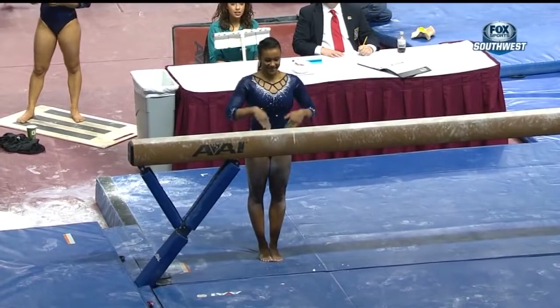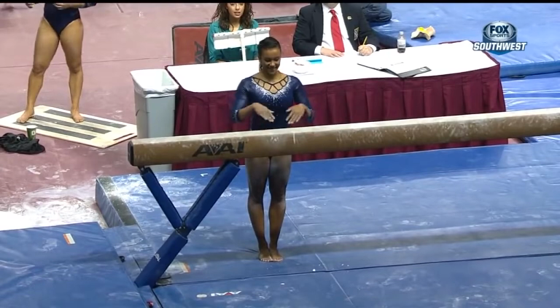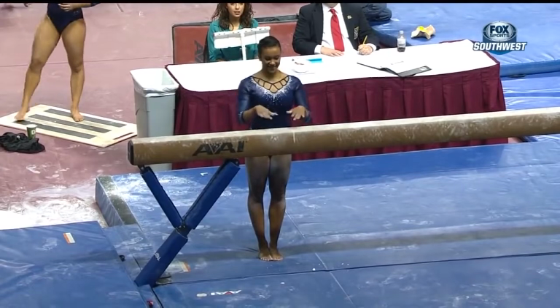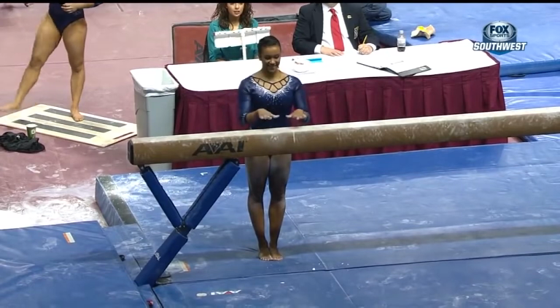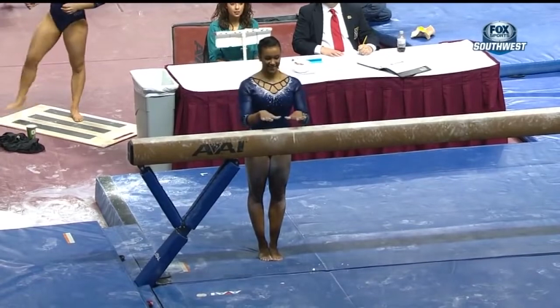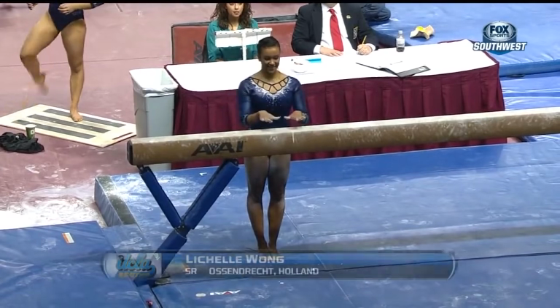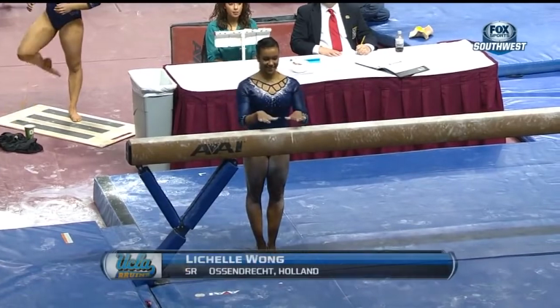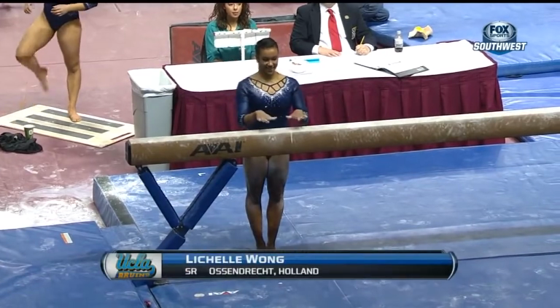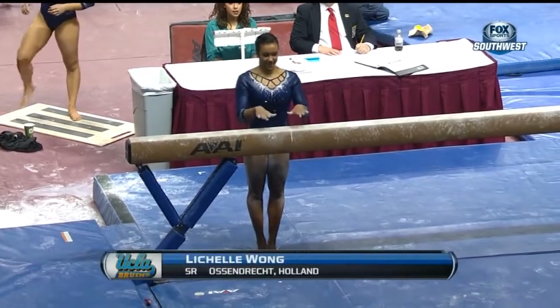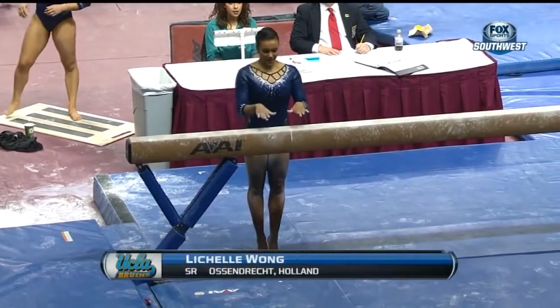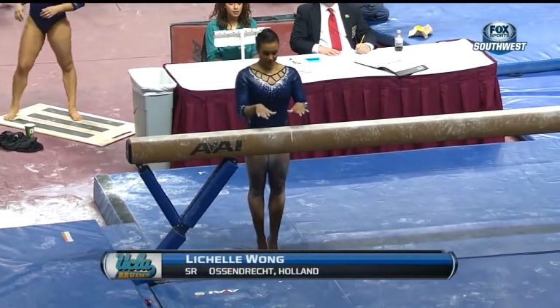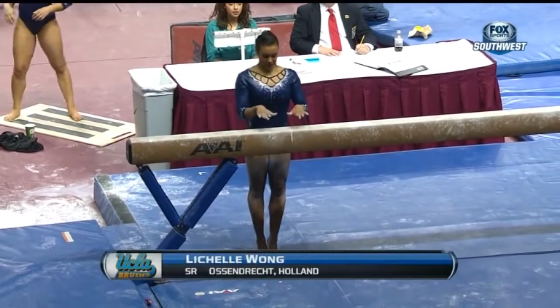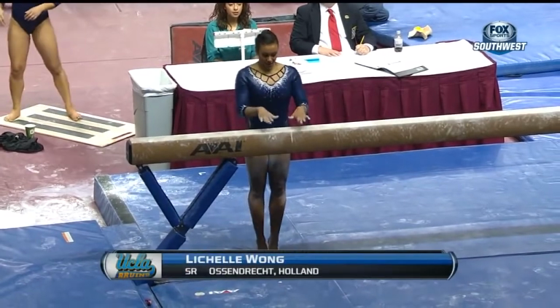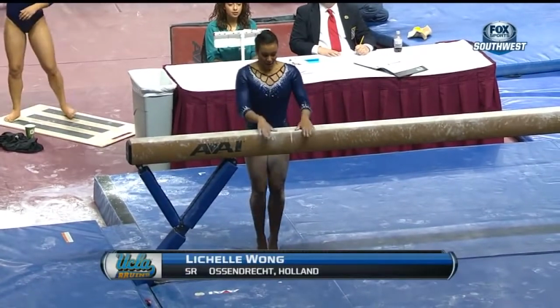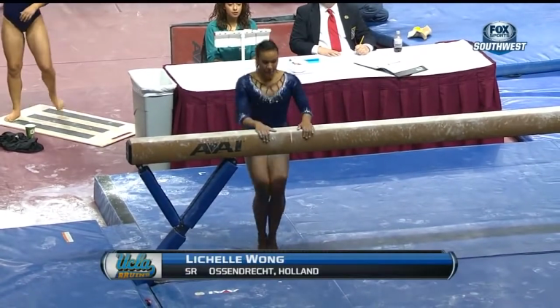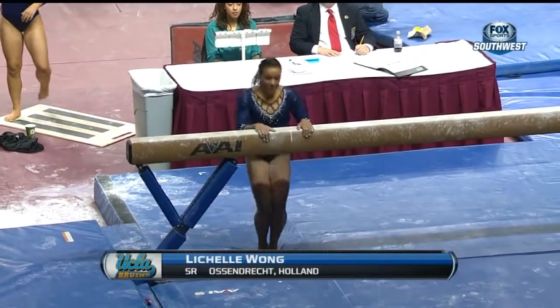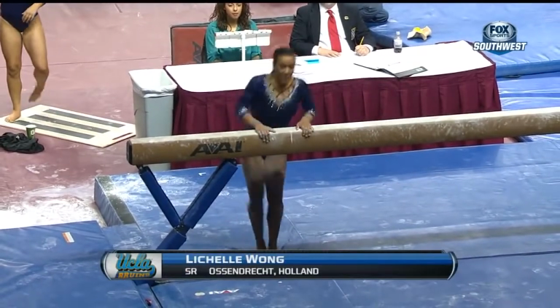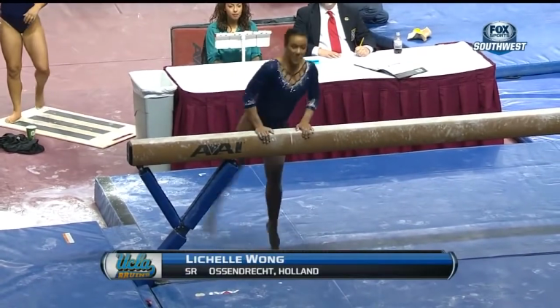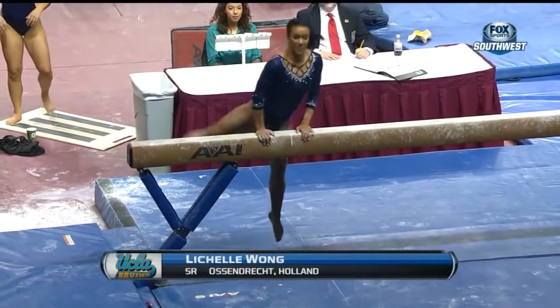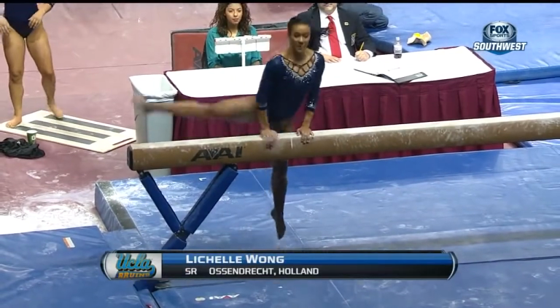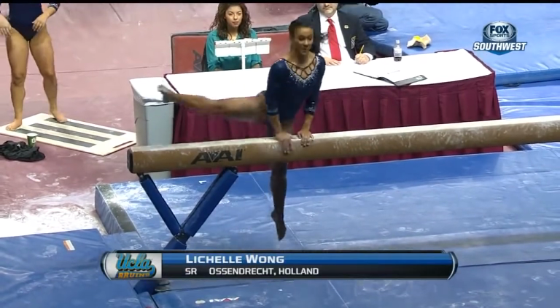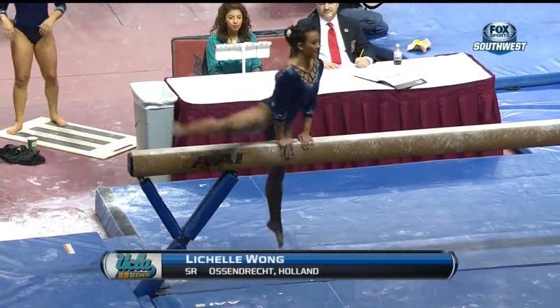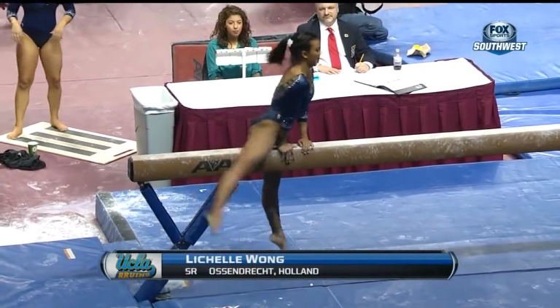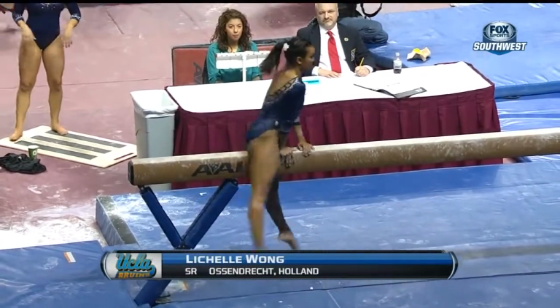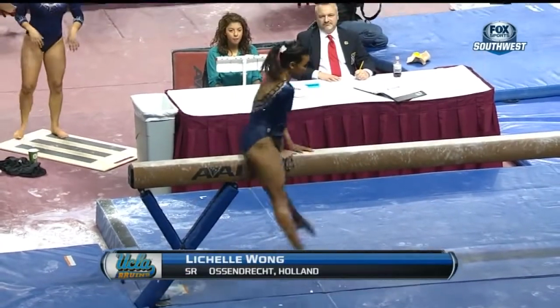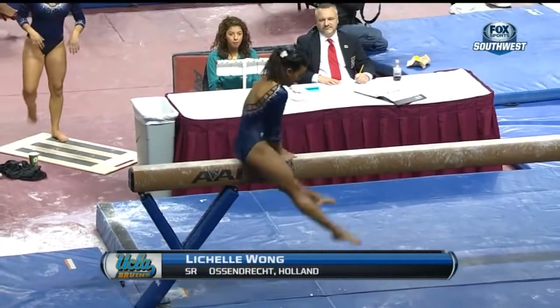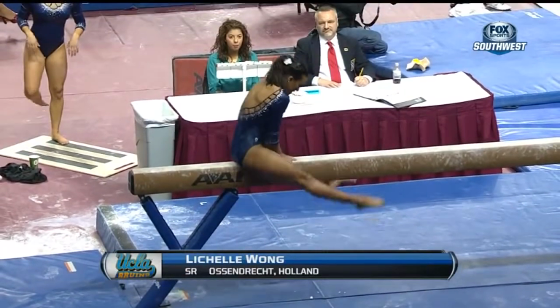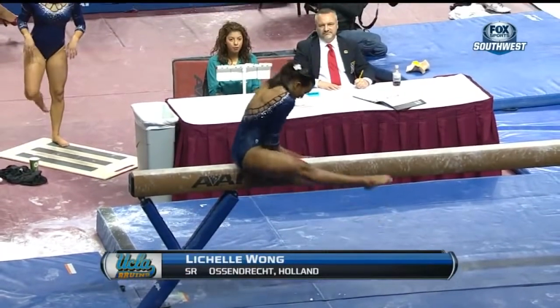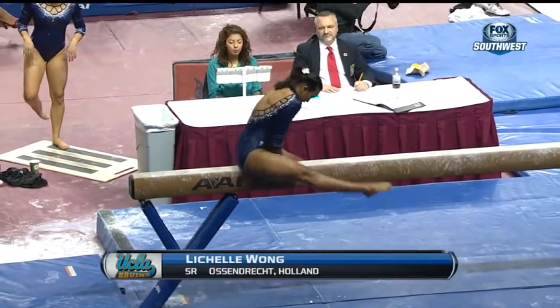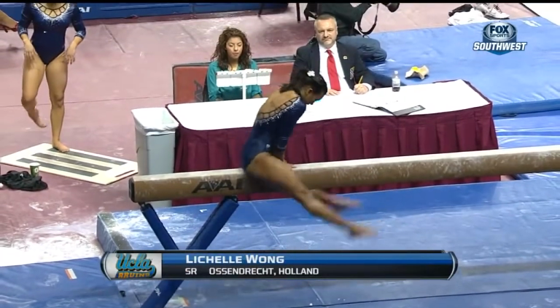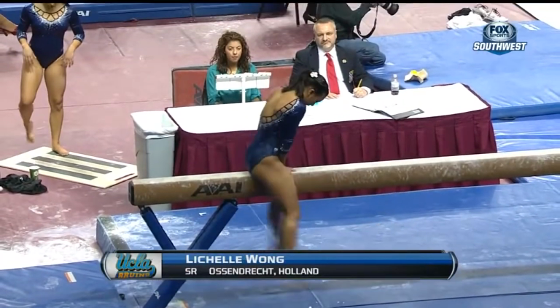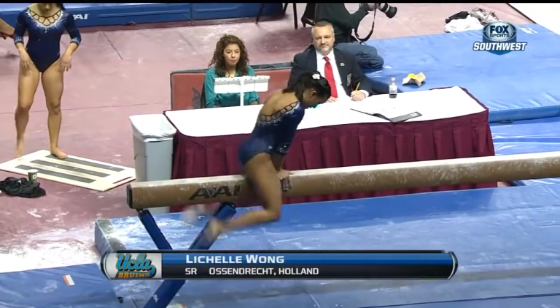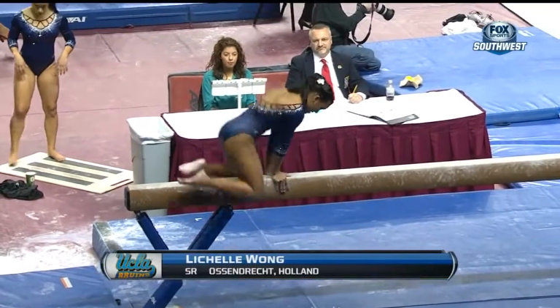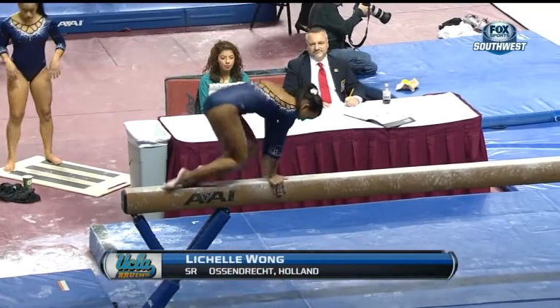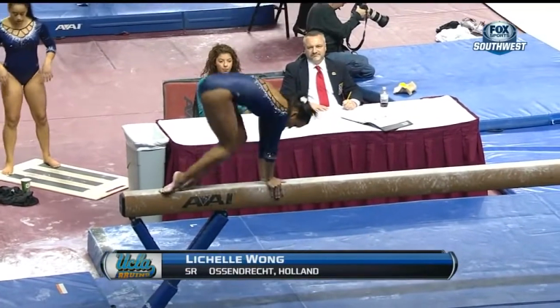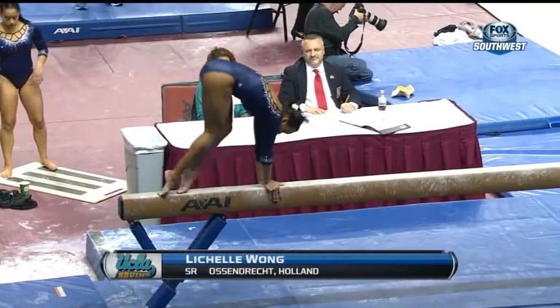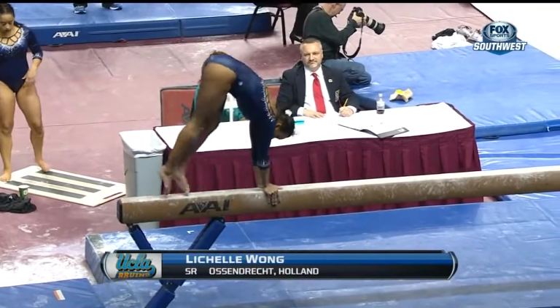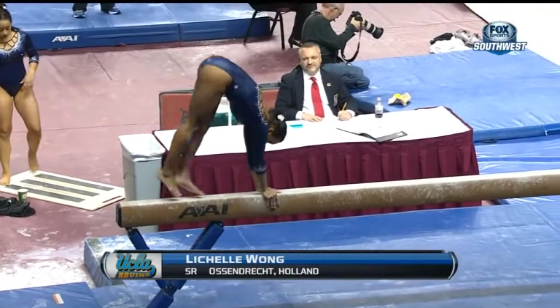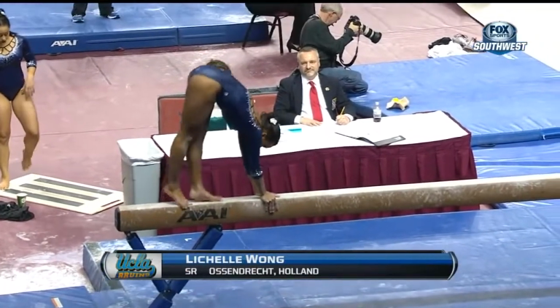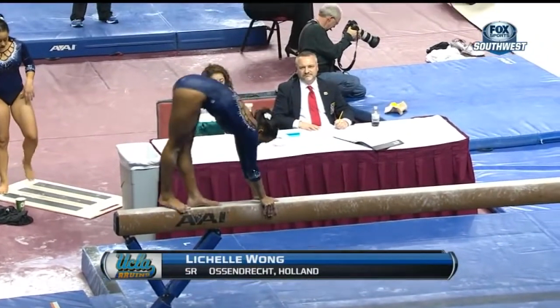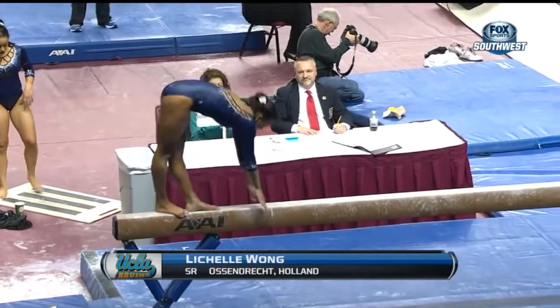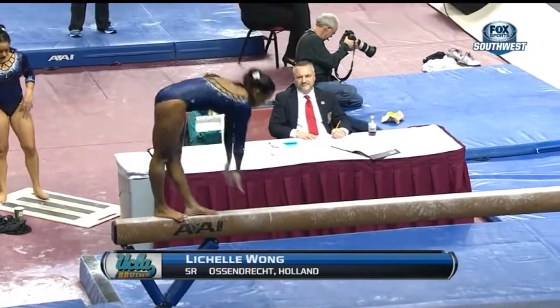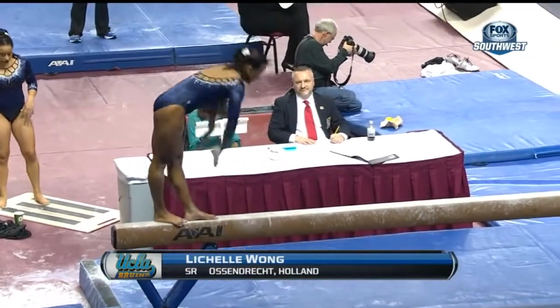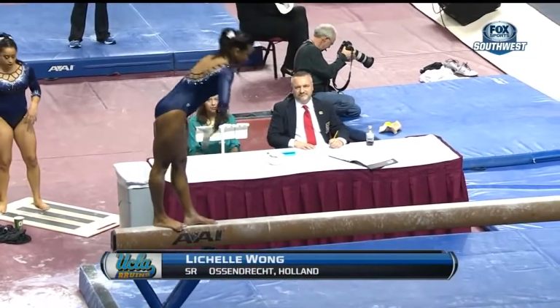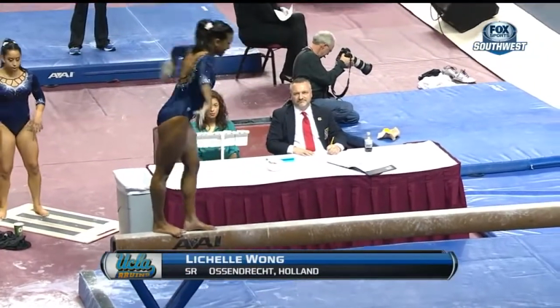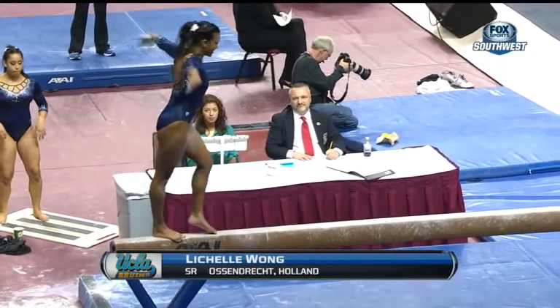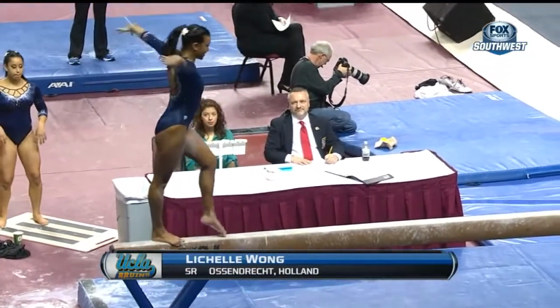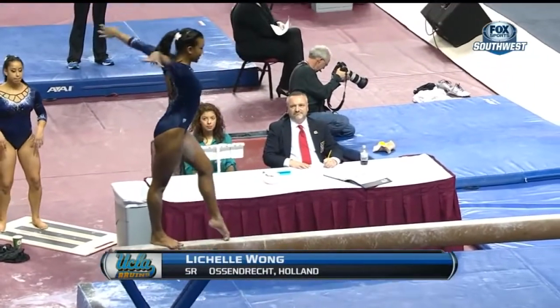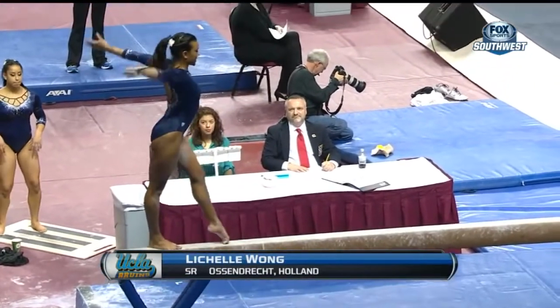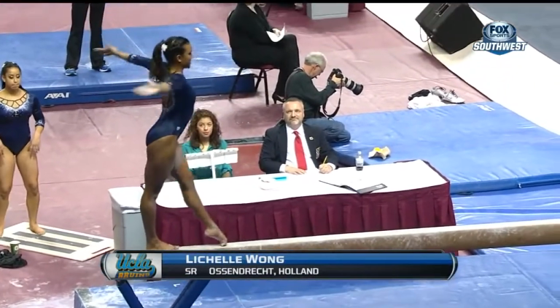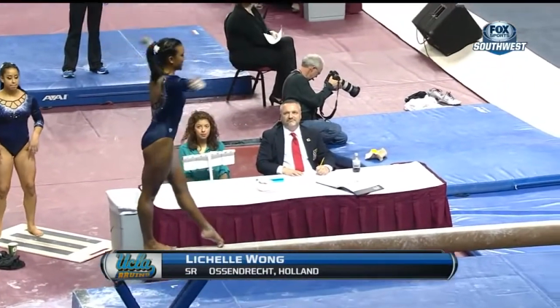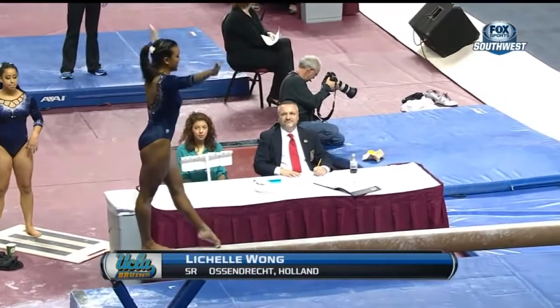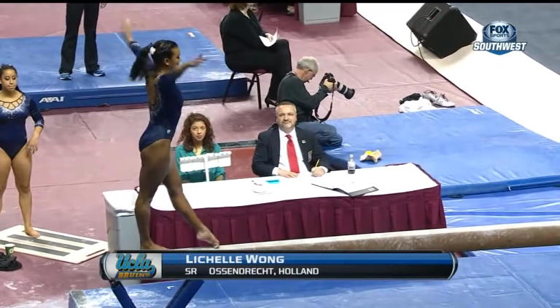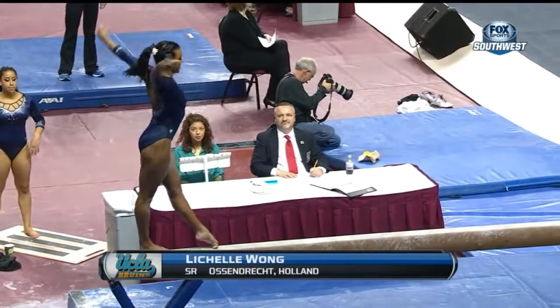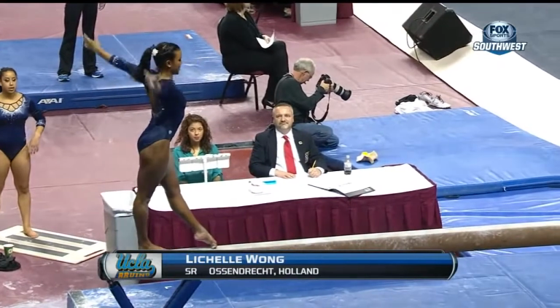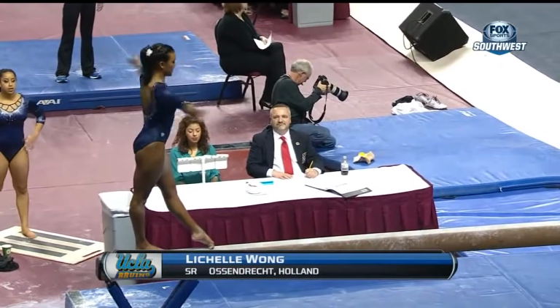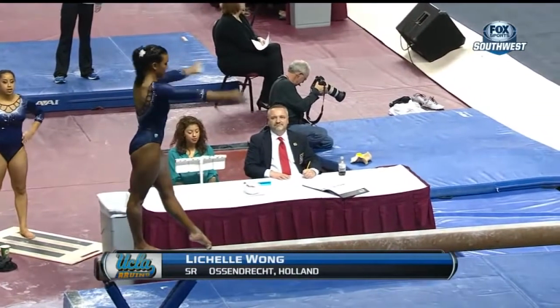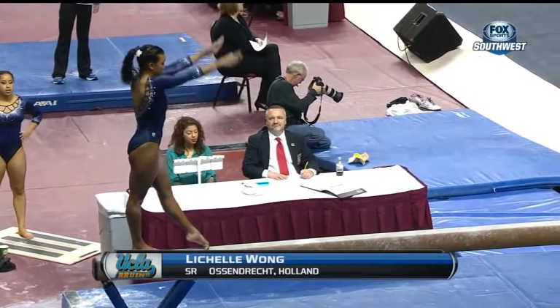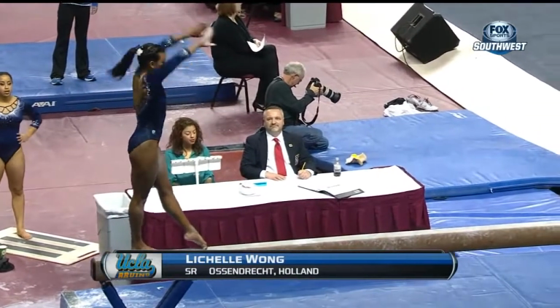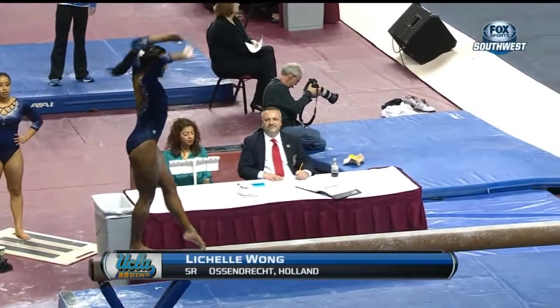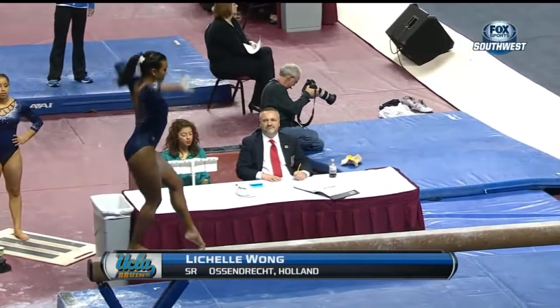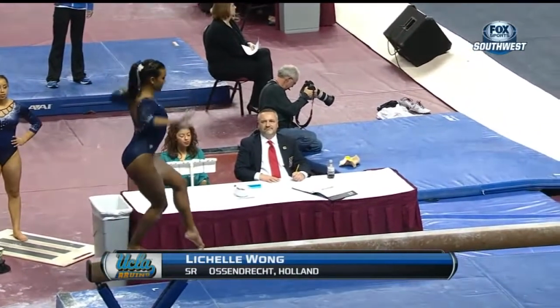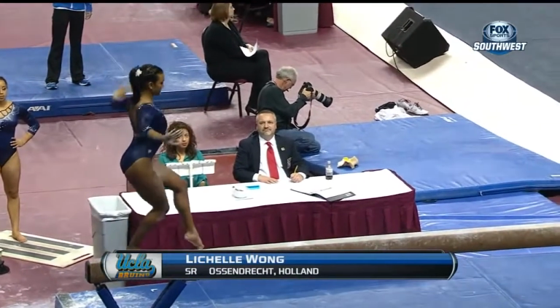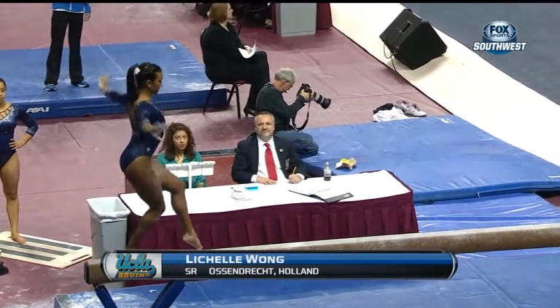Up to the beam is Lachelle Wong. She's following a 9.8 put up by Kaylee Bear, the first gymnast up for UCLA.